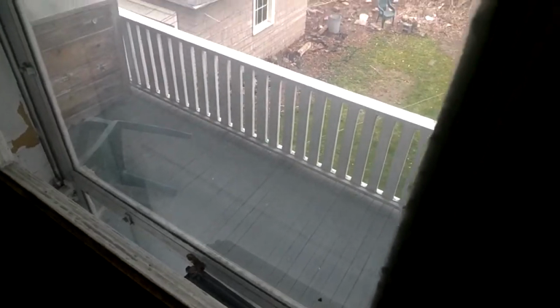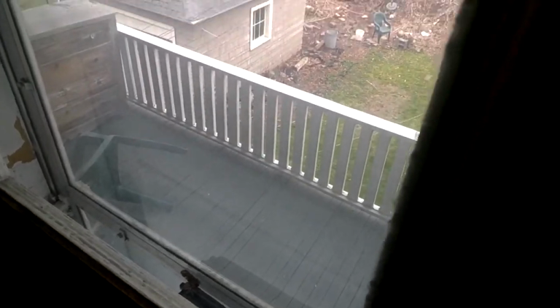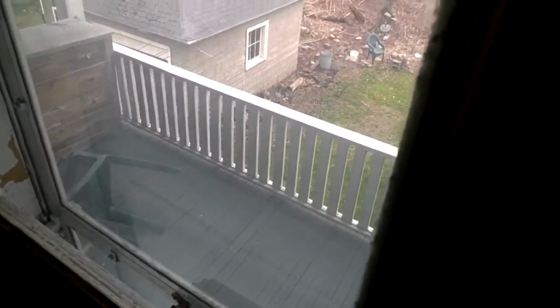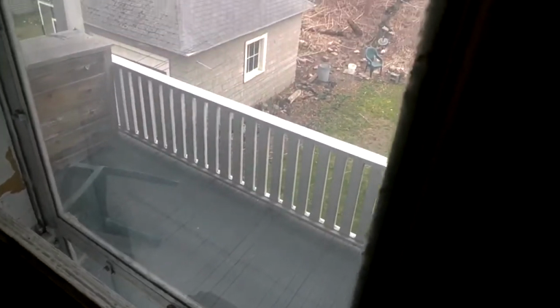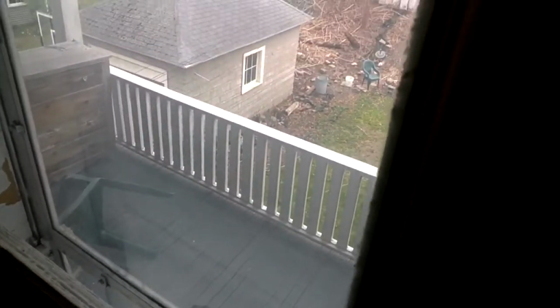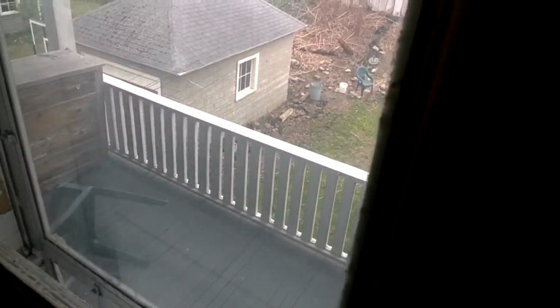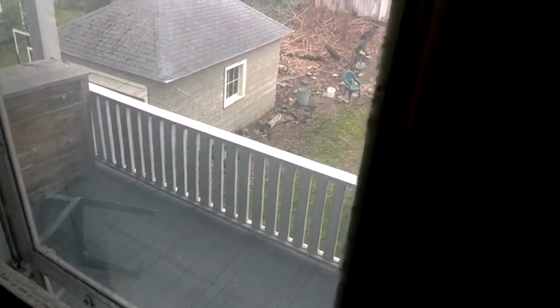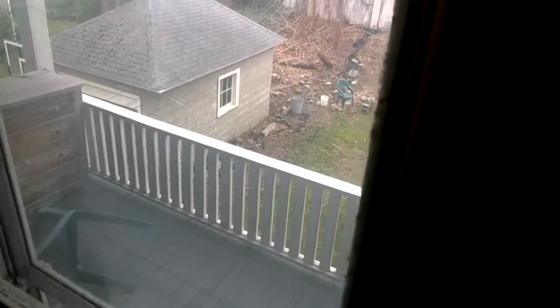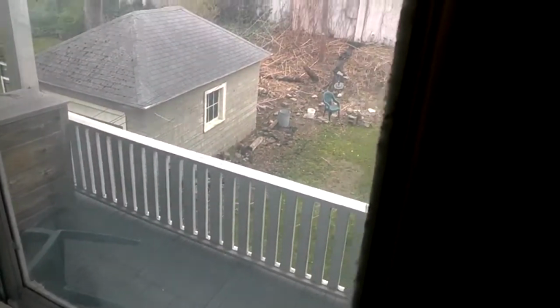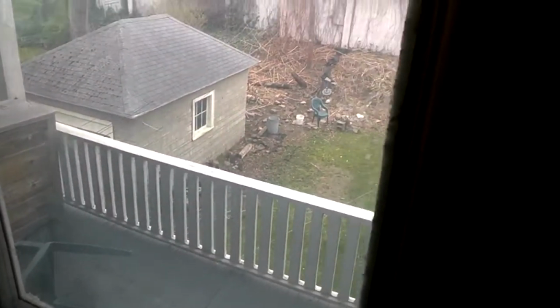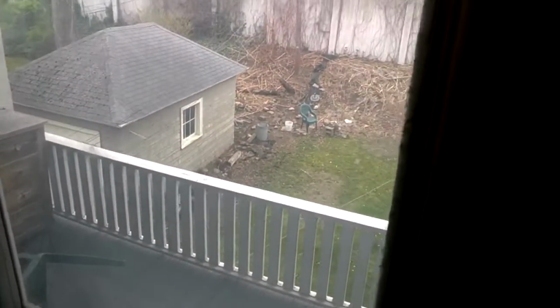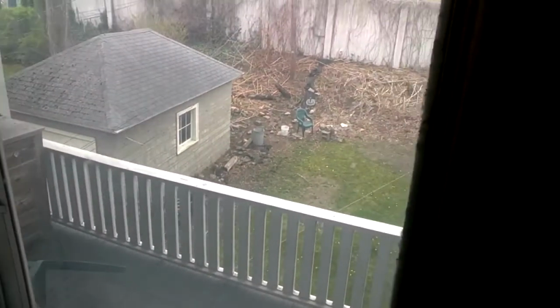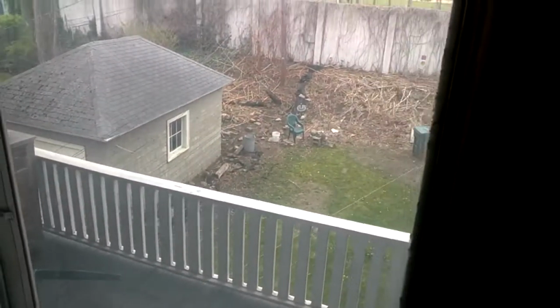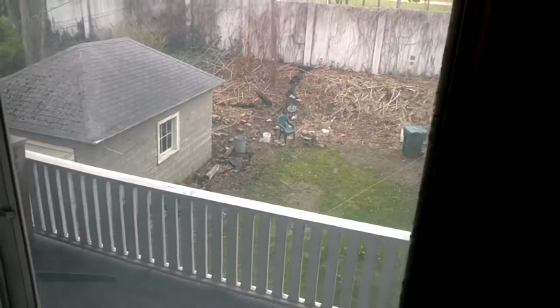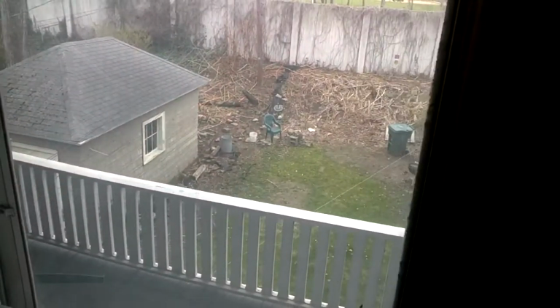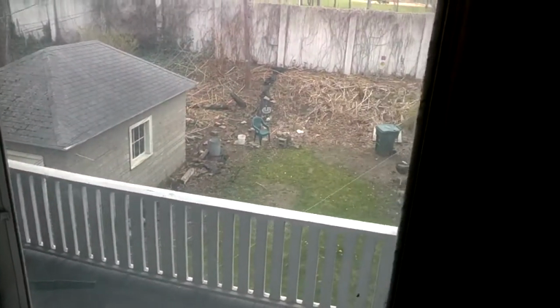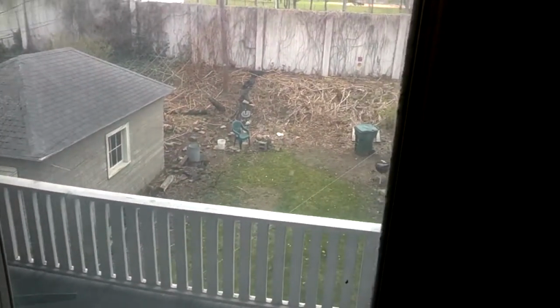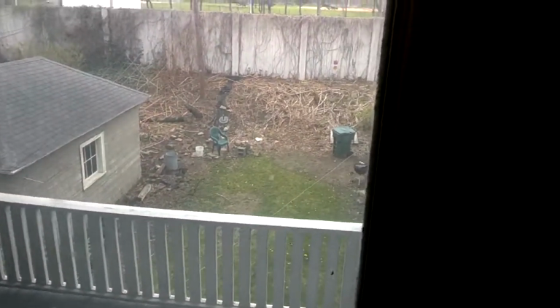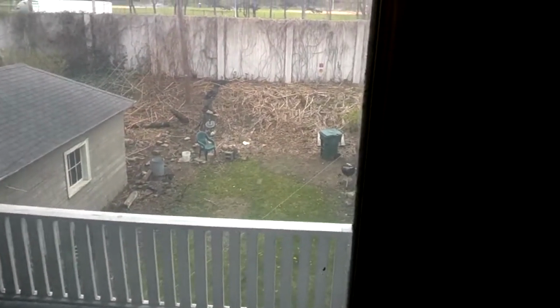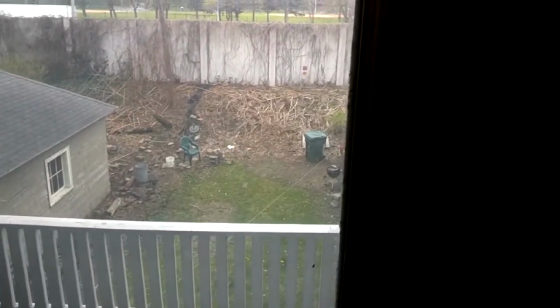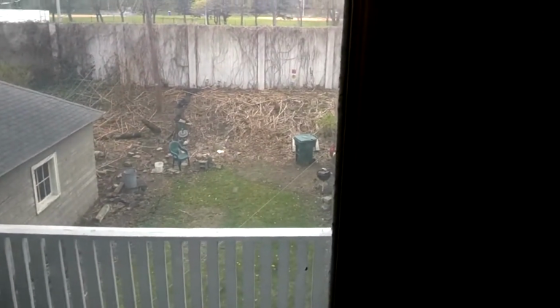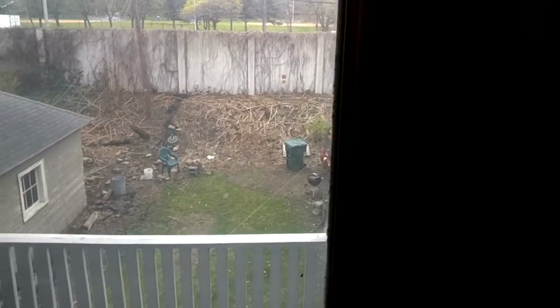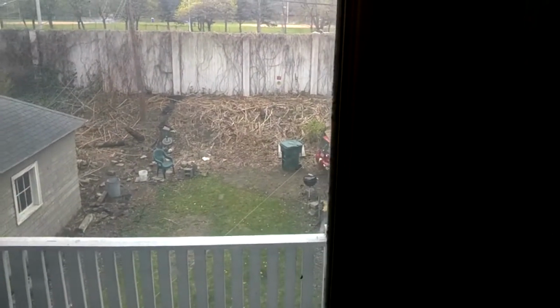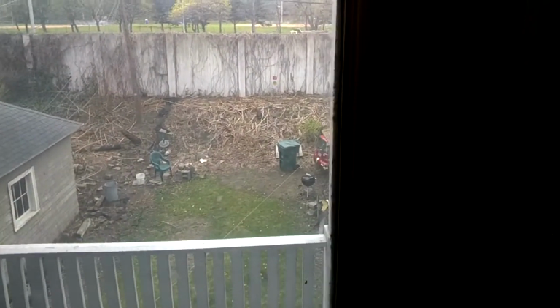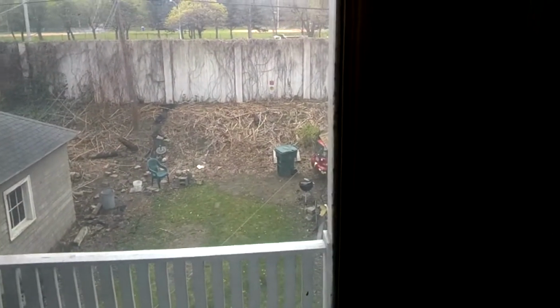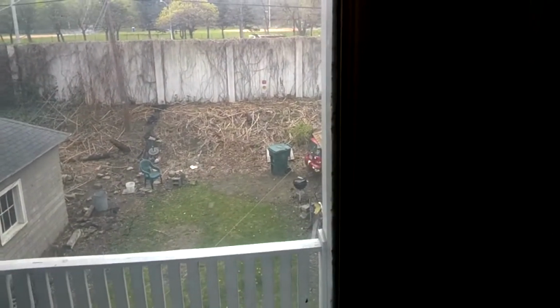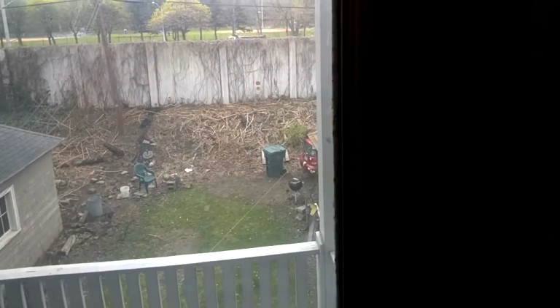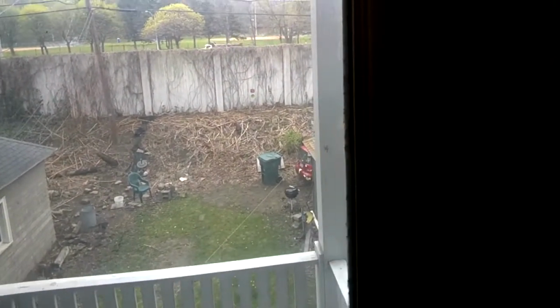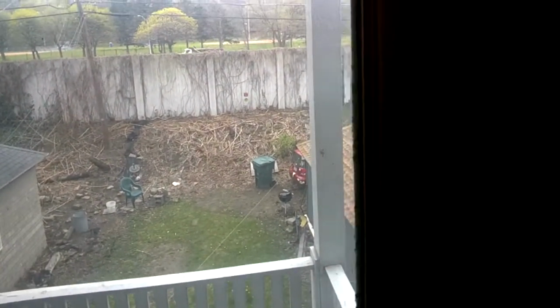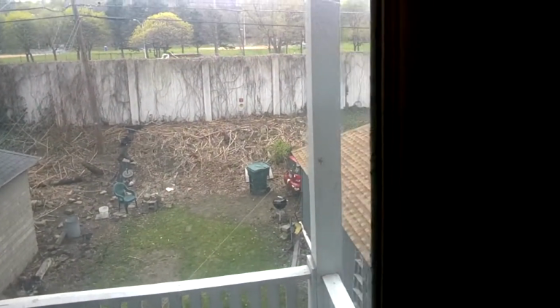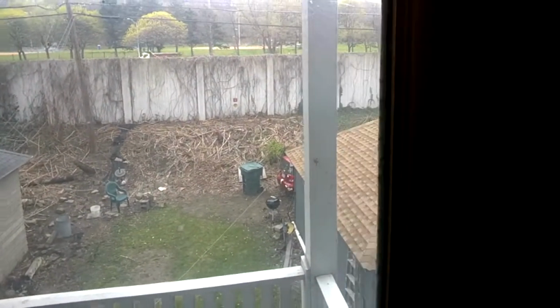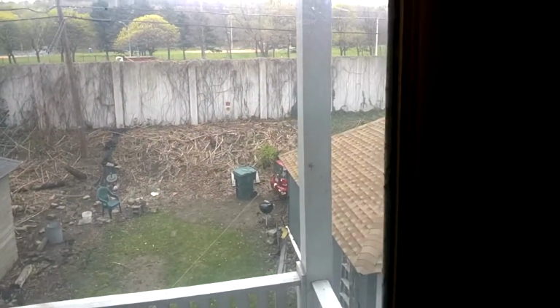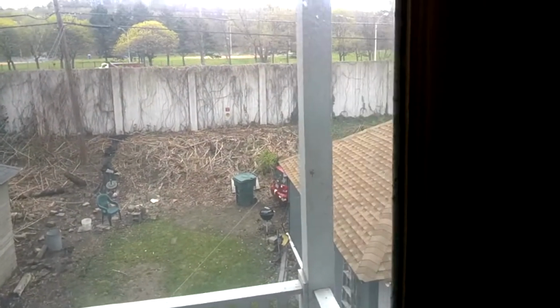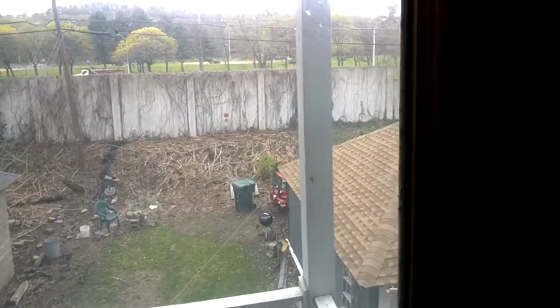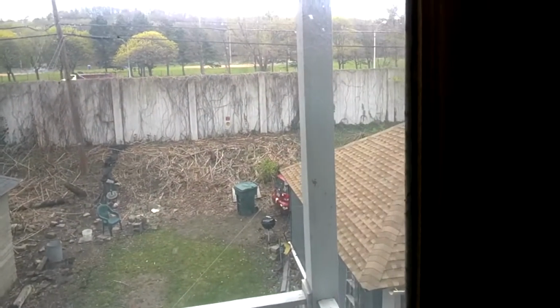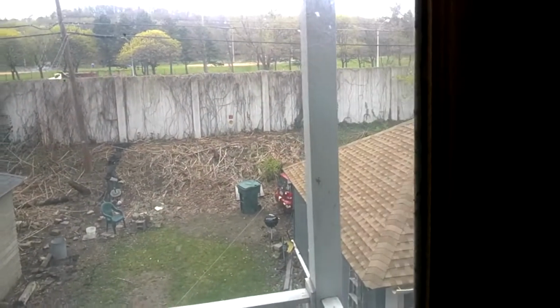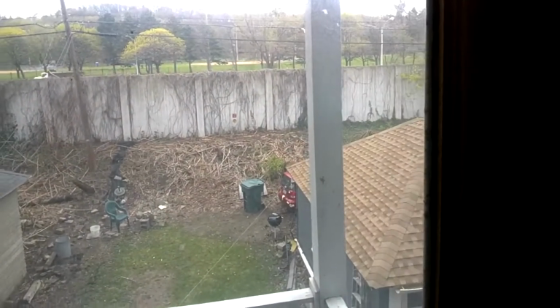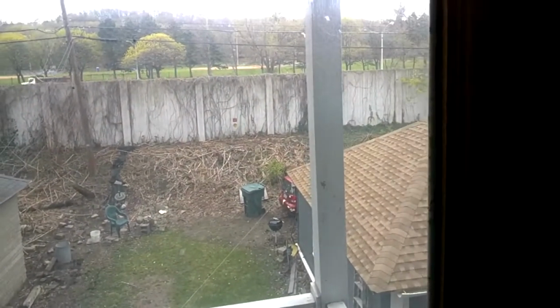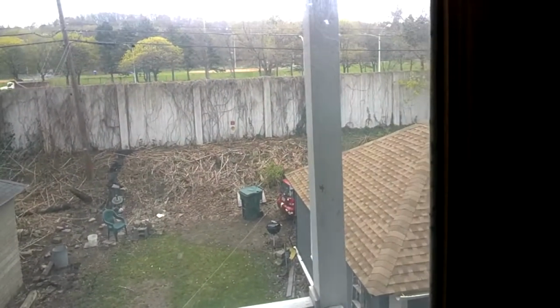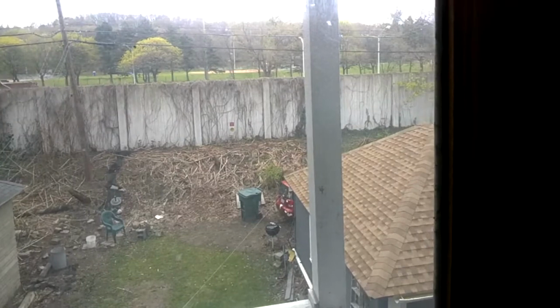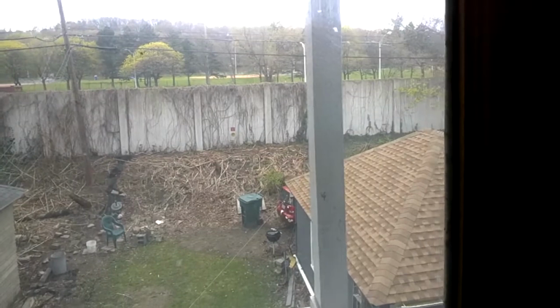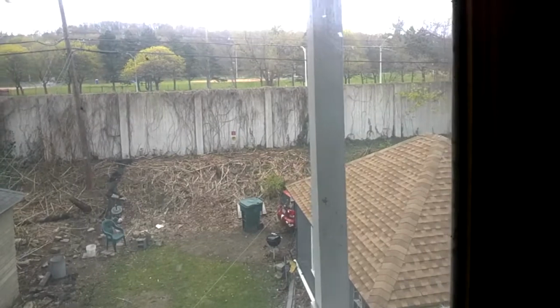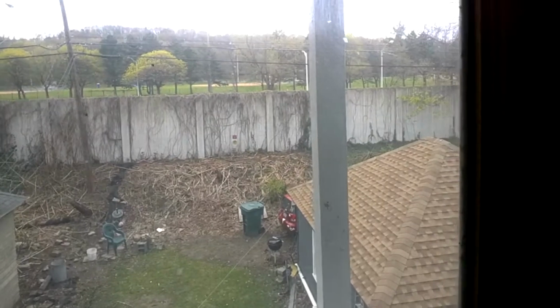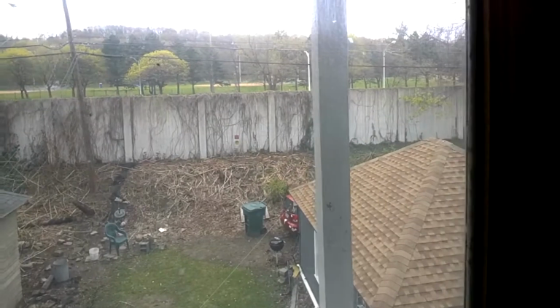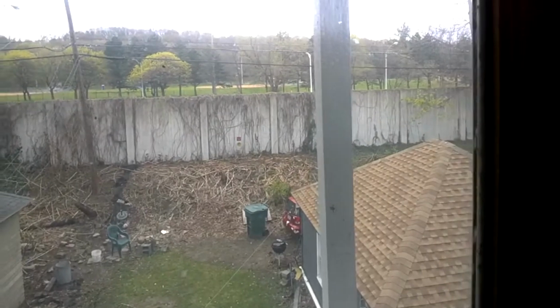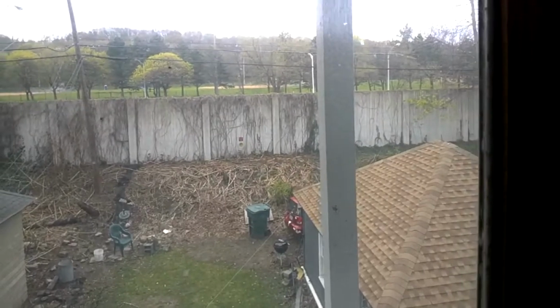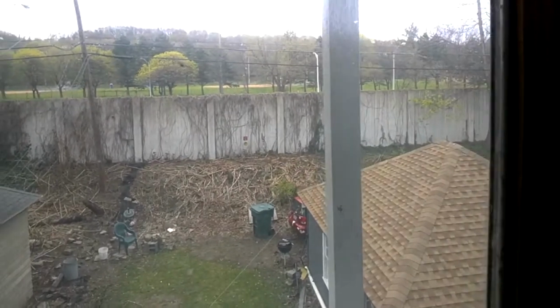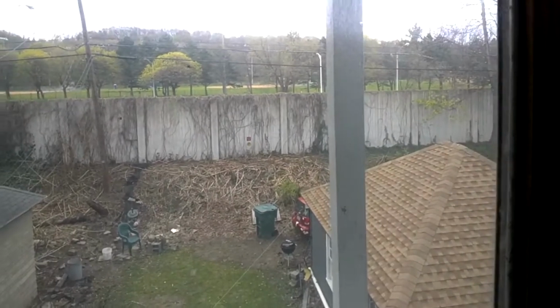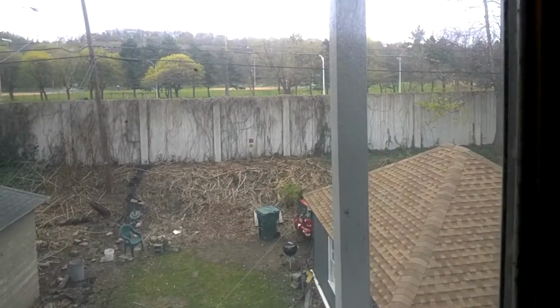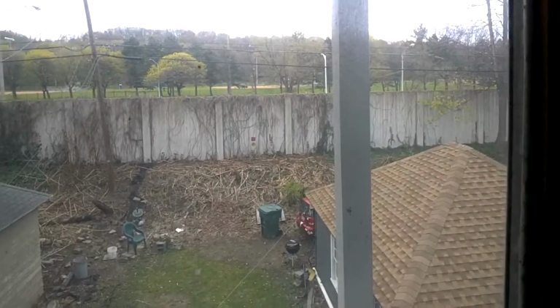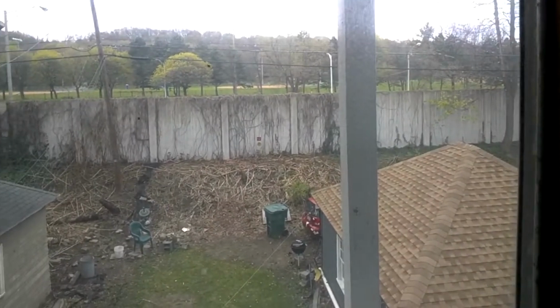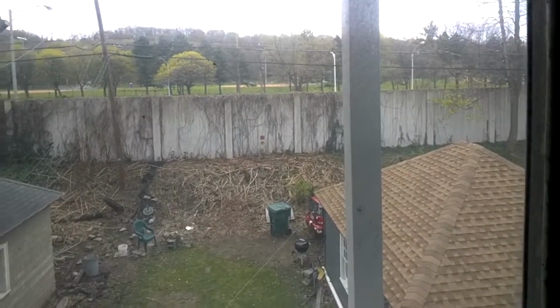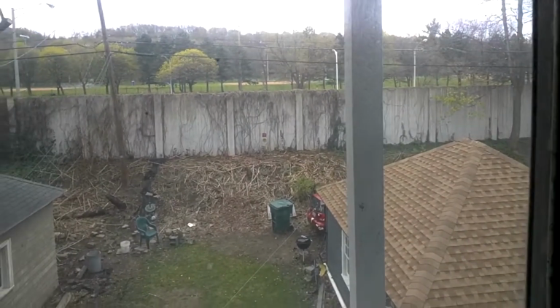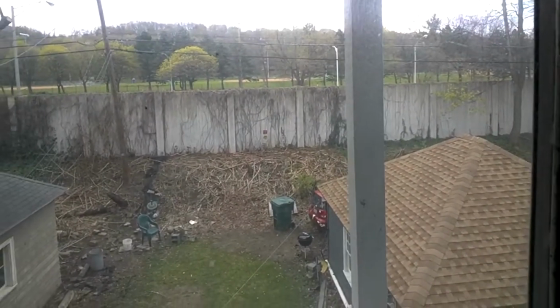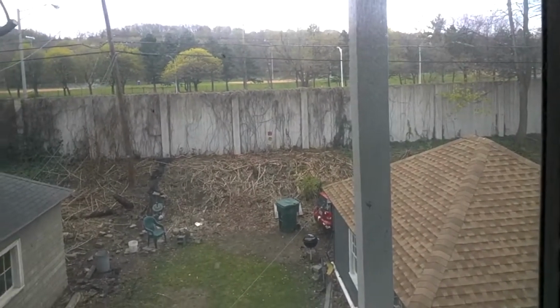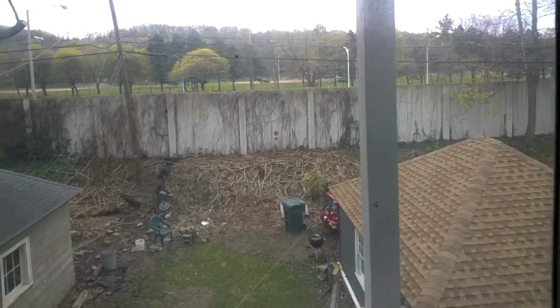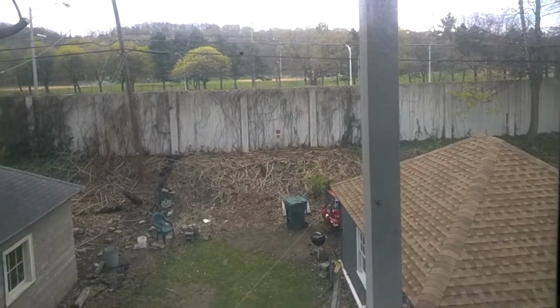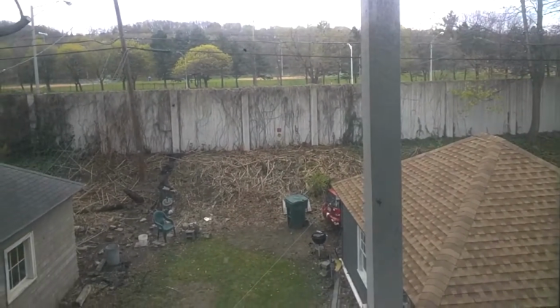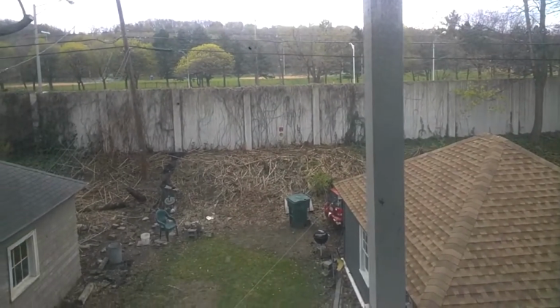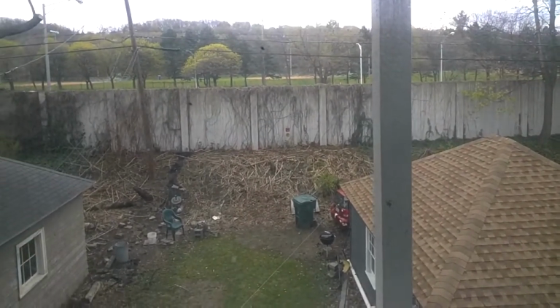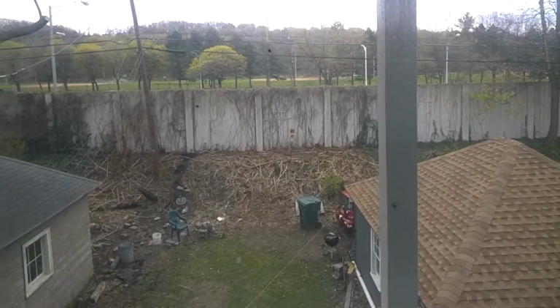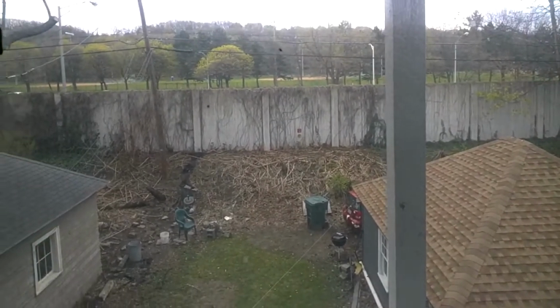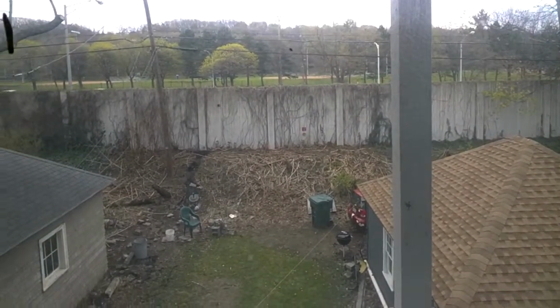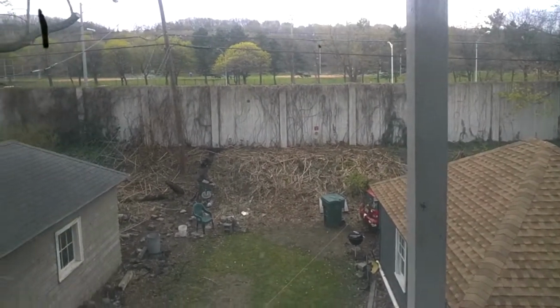There's a back porch. That's Cobbs Hill Park on the other side of the expressway.